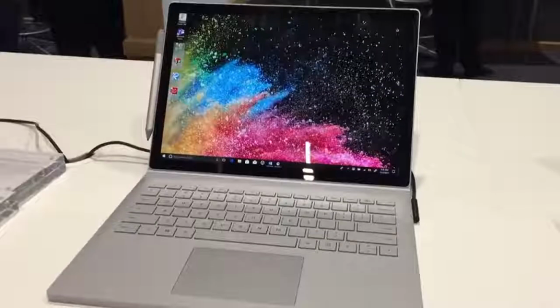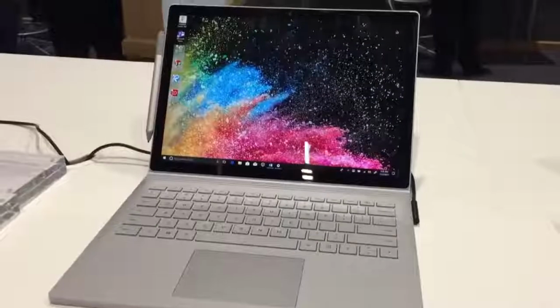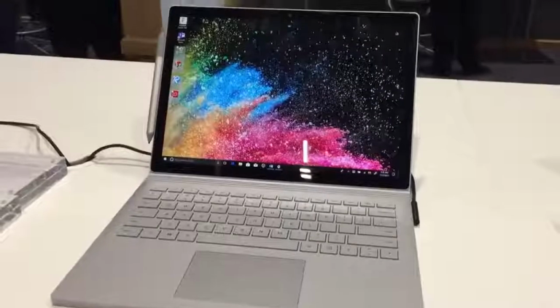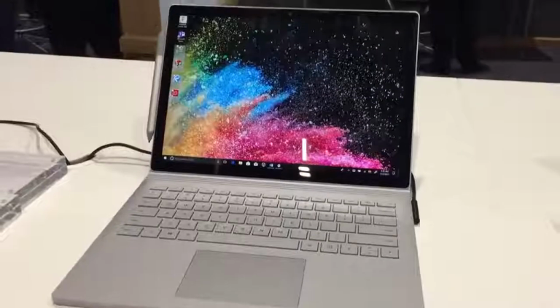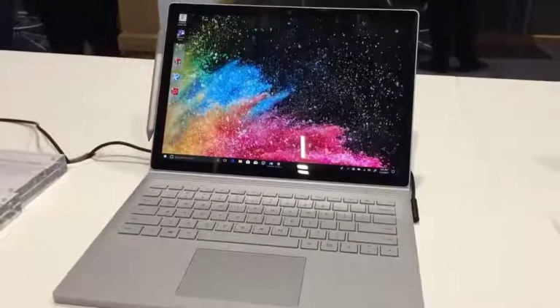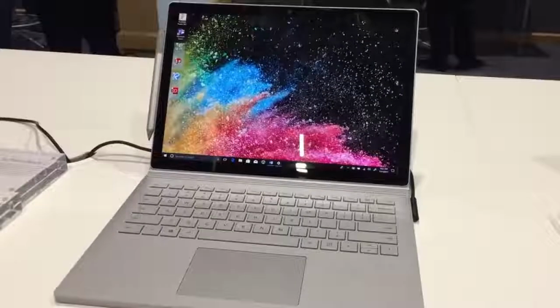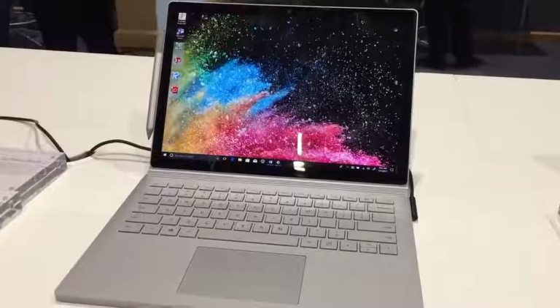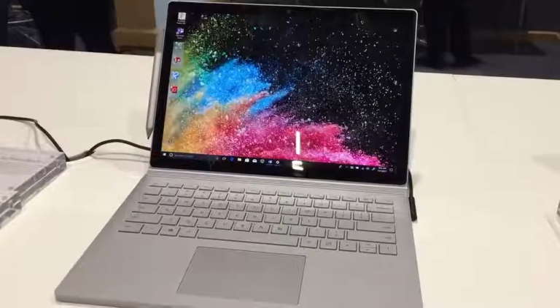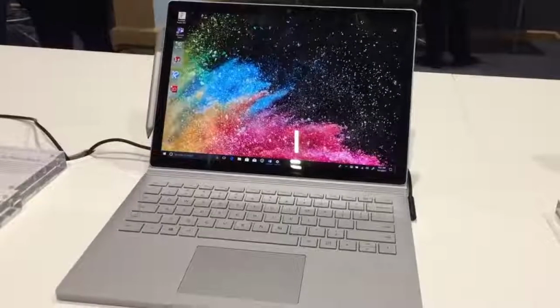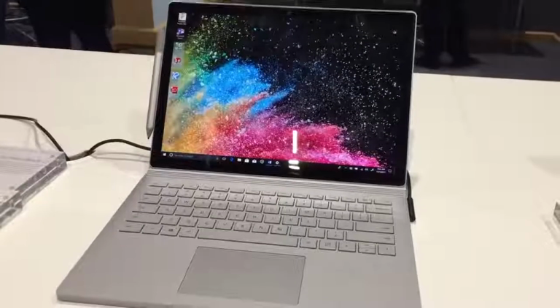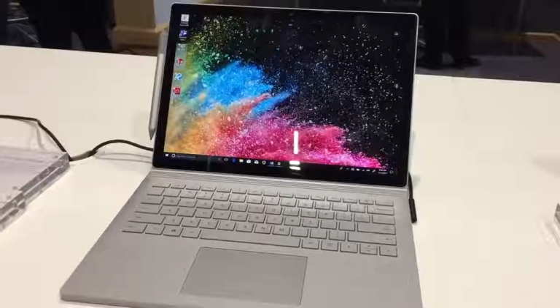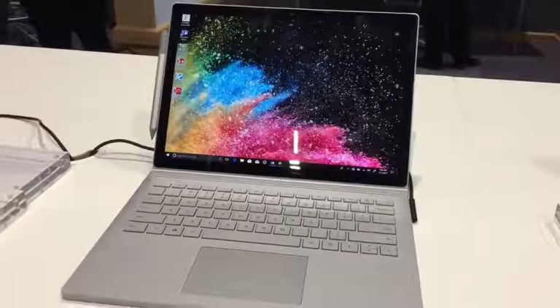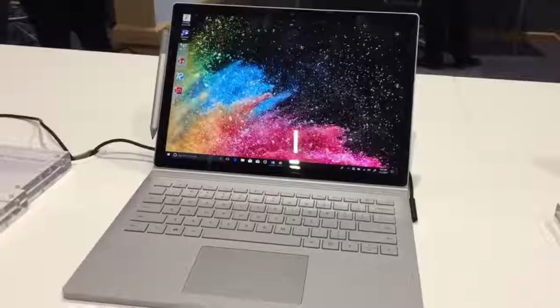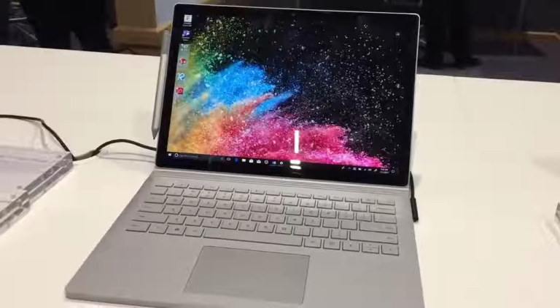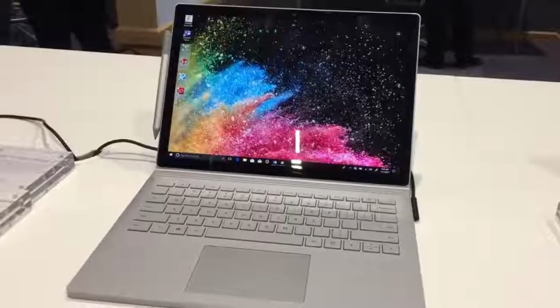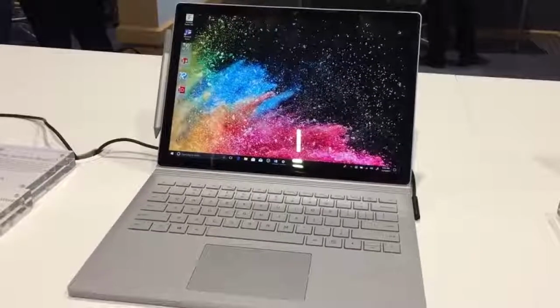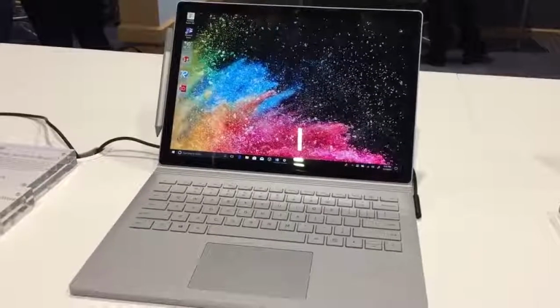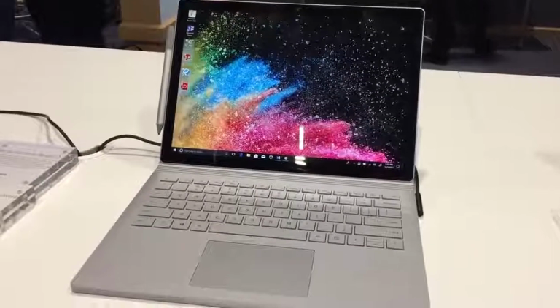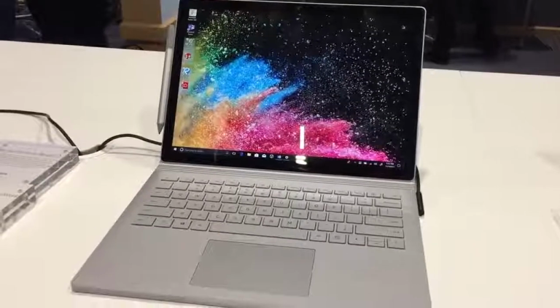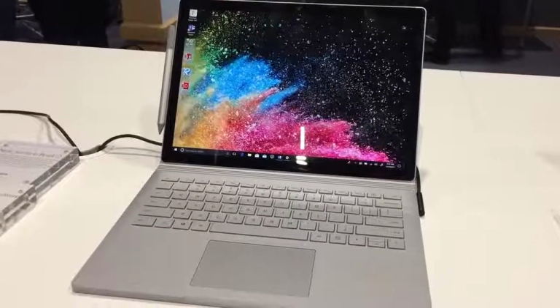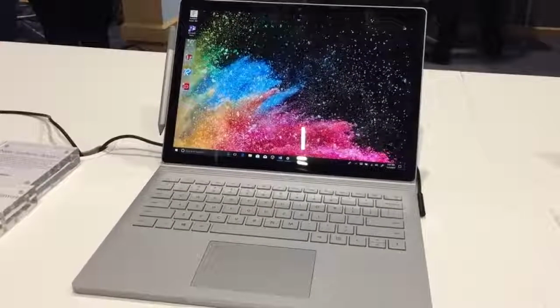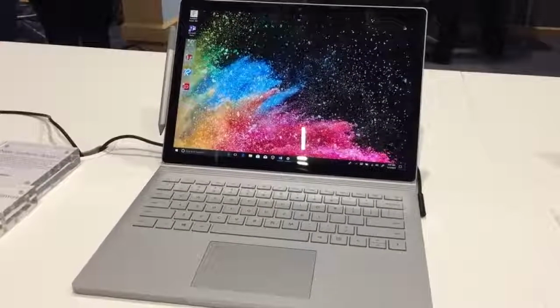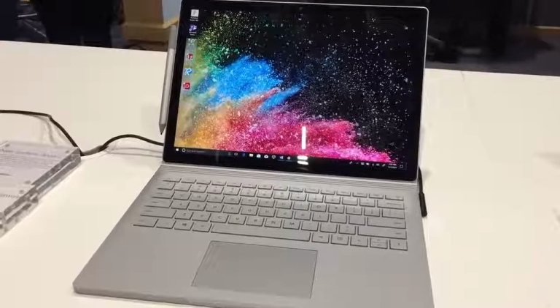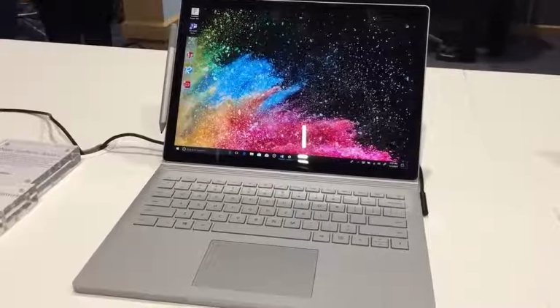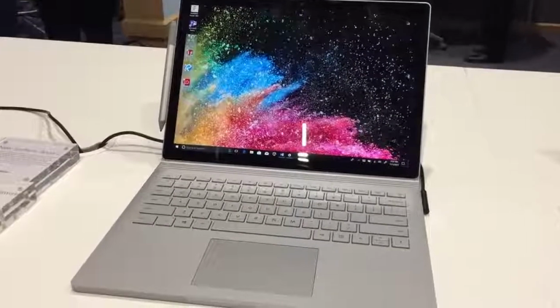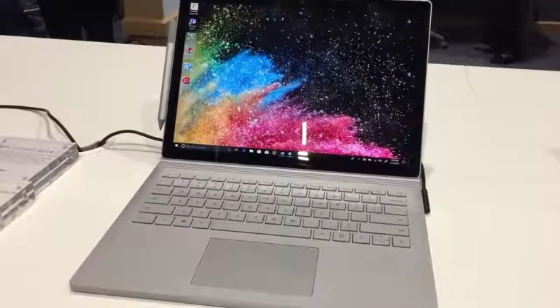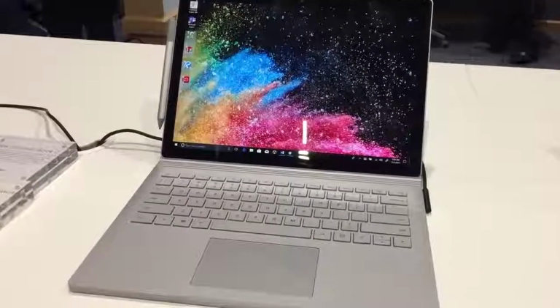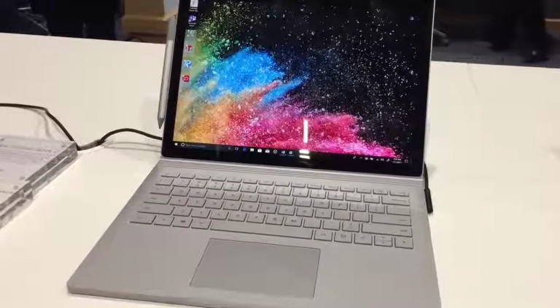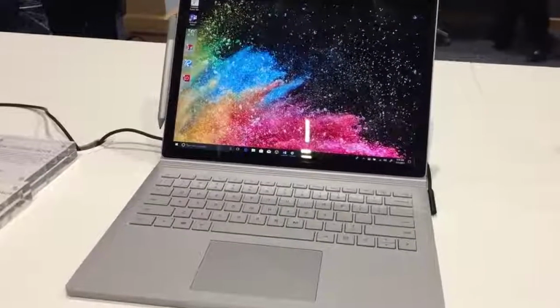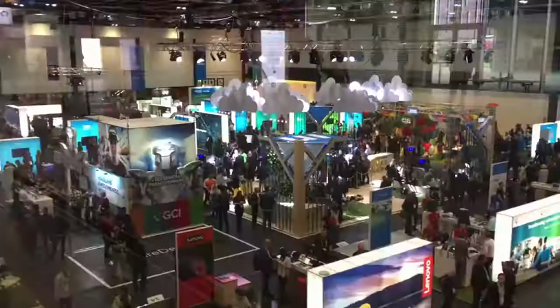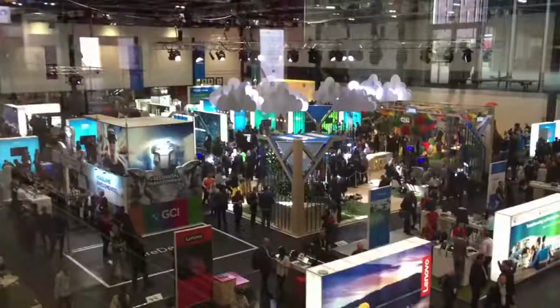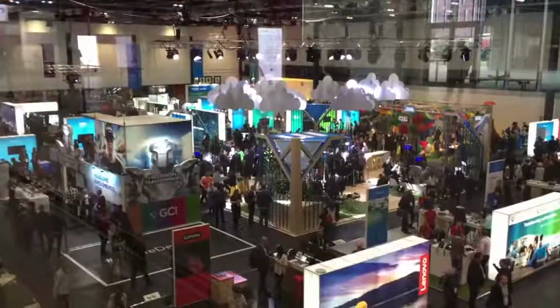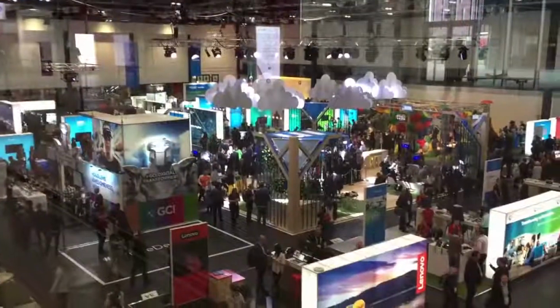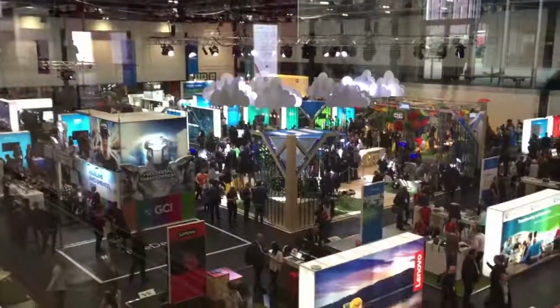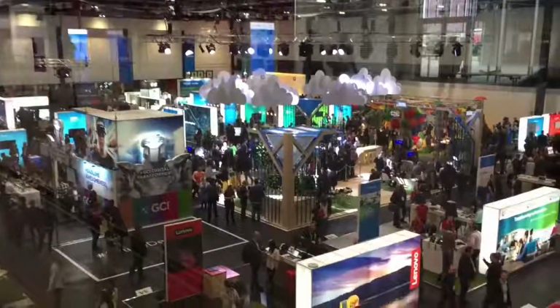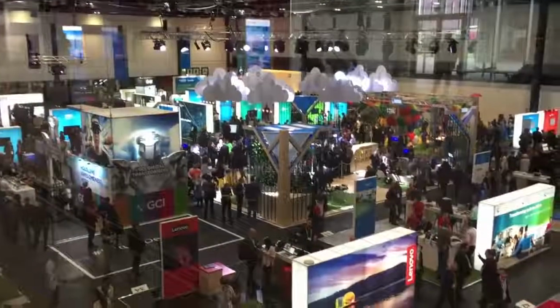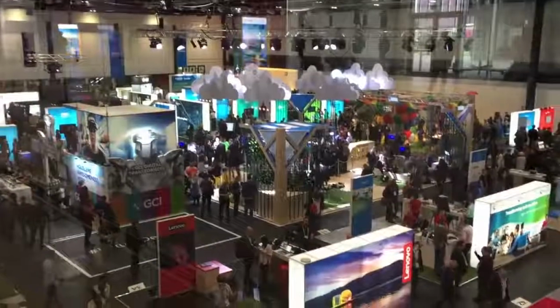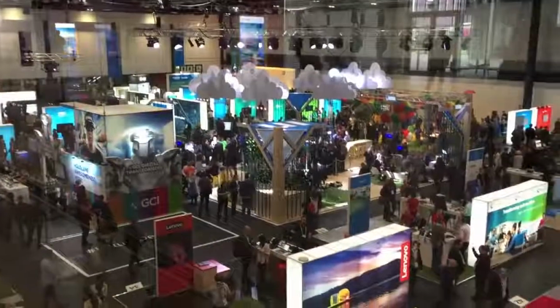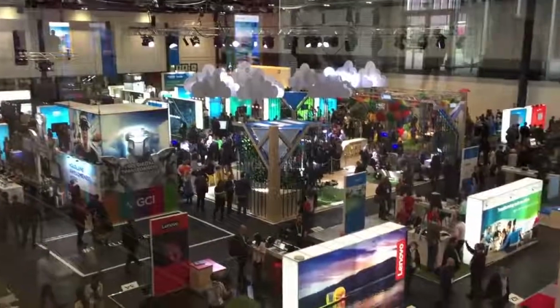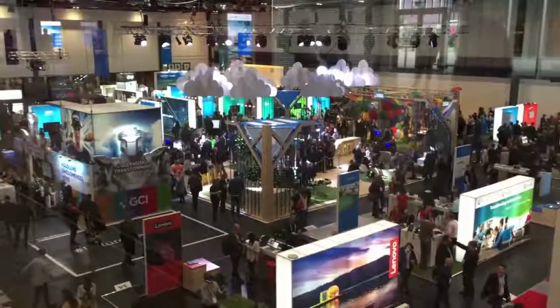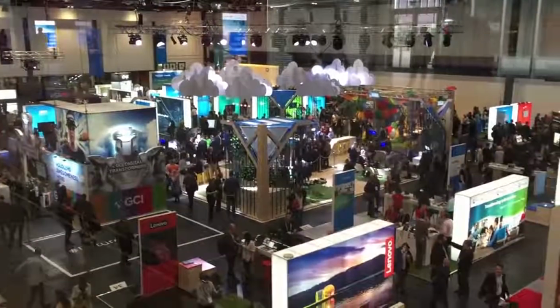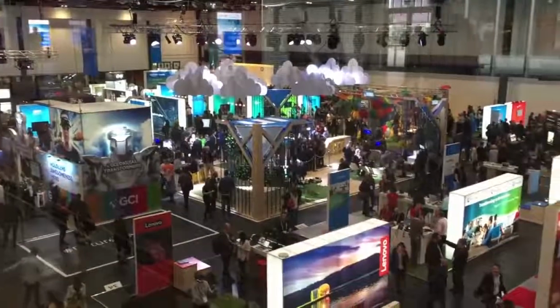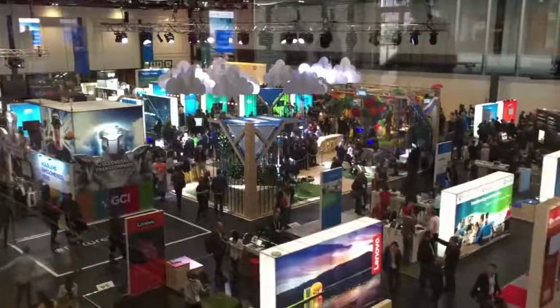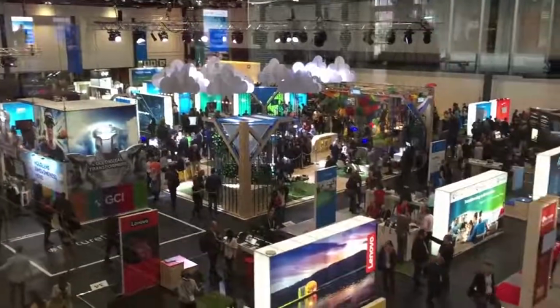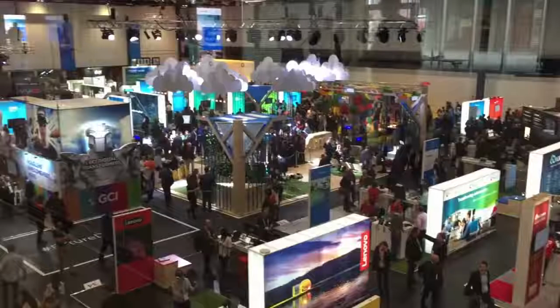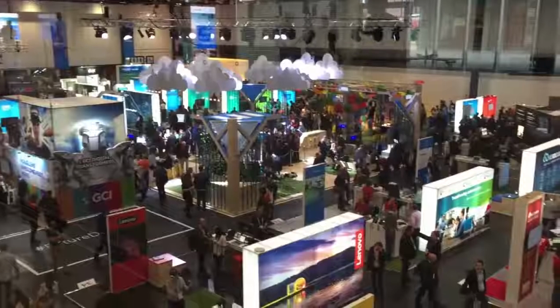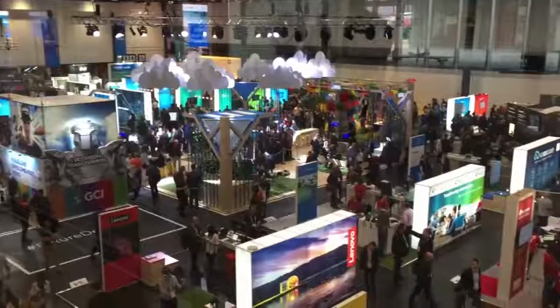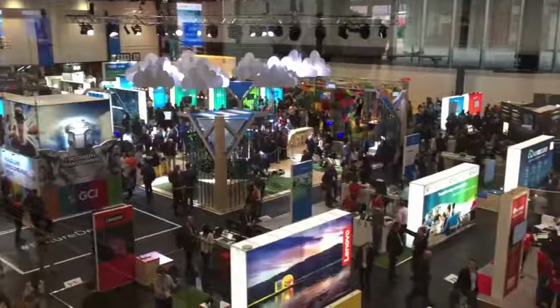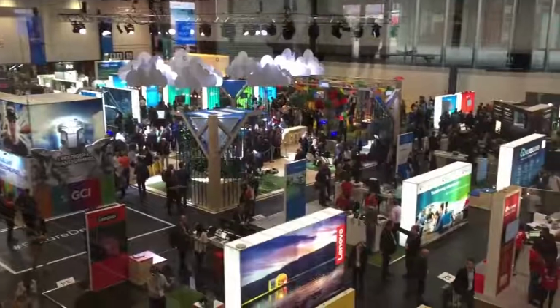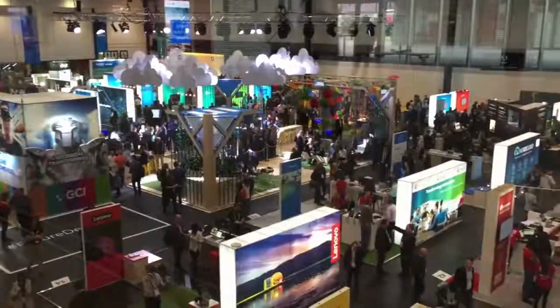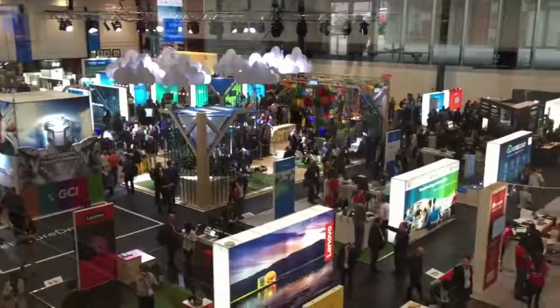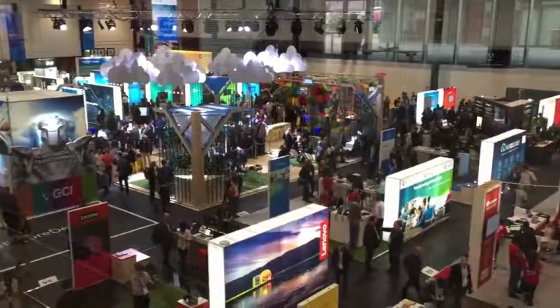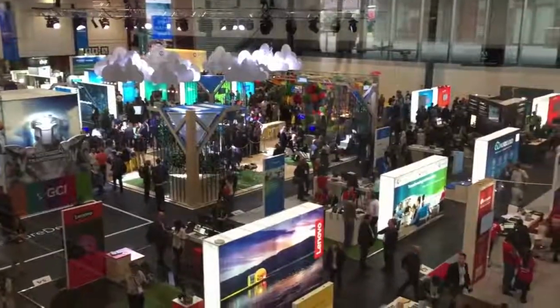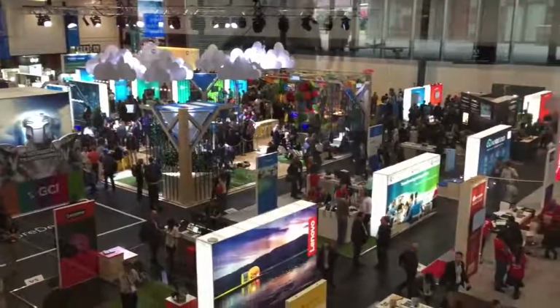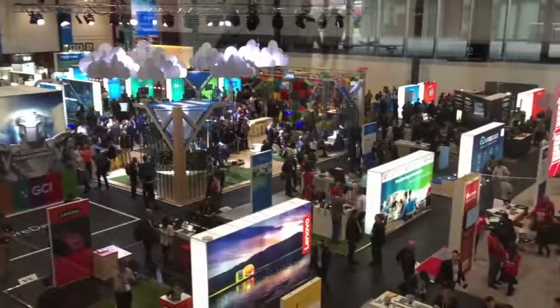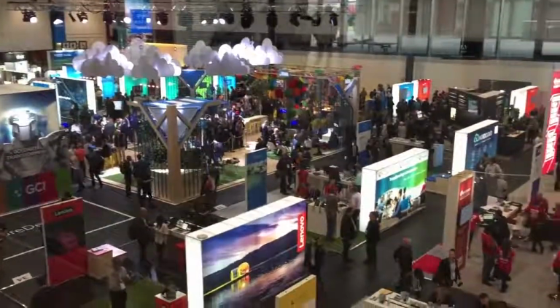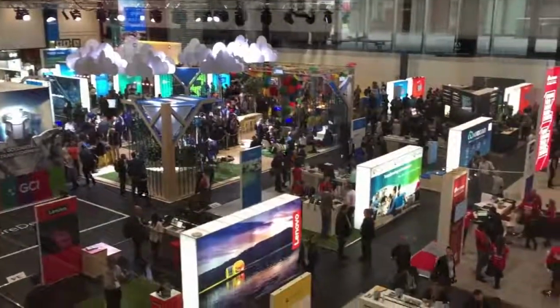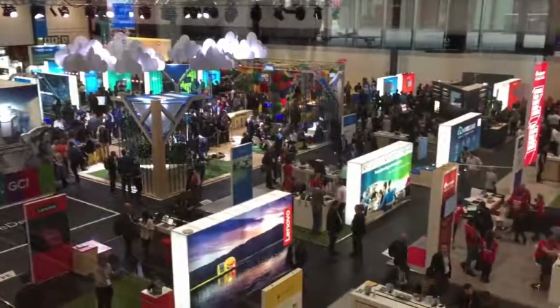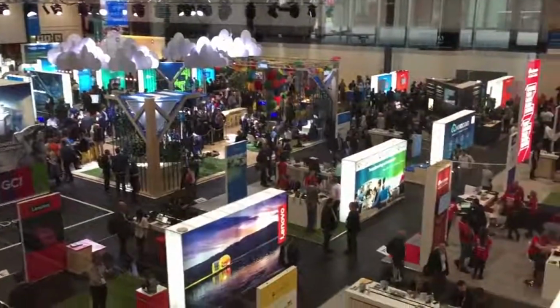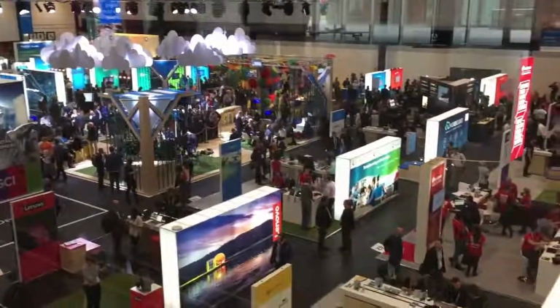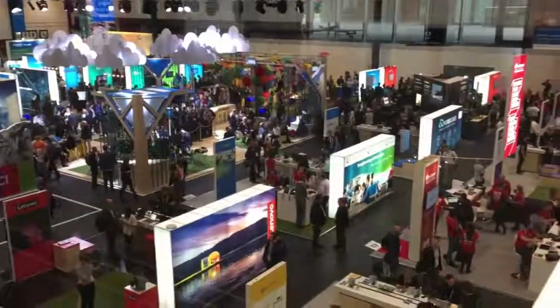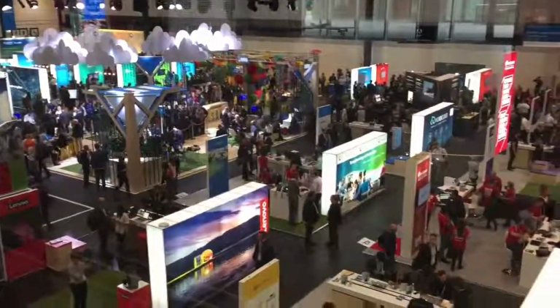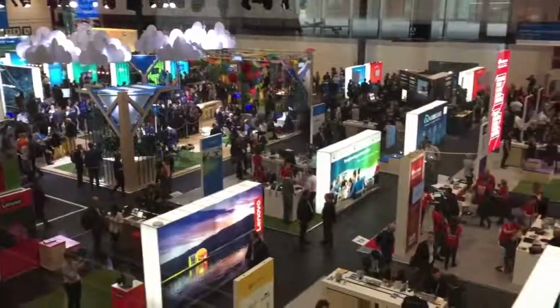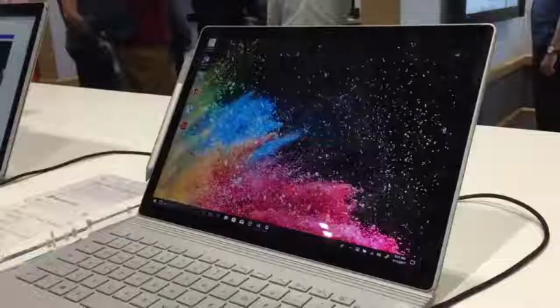Hey guys, what's up — today I'm here at Microsoft's Future Decoded event in London, where I've been able to take a look at the brand new Surface Book 2.